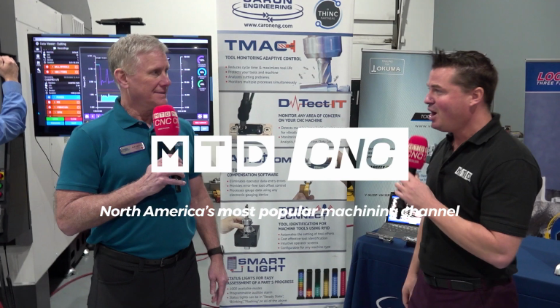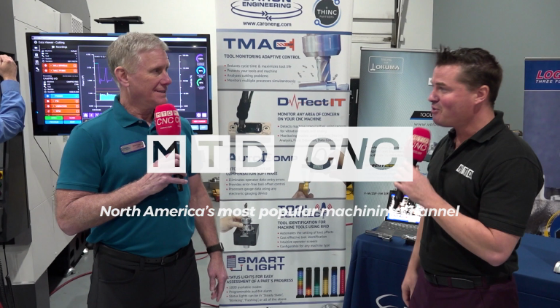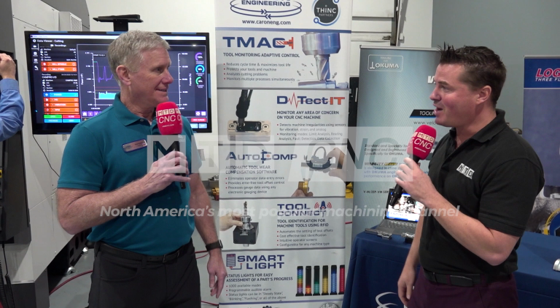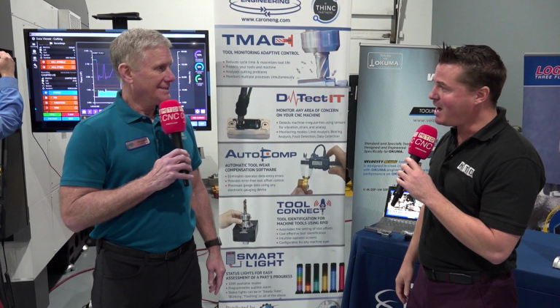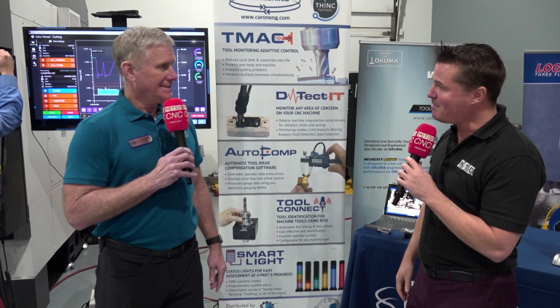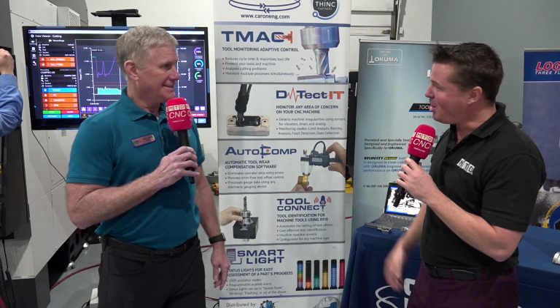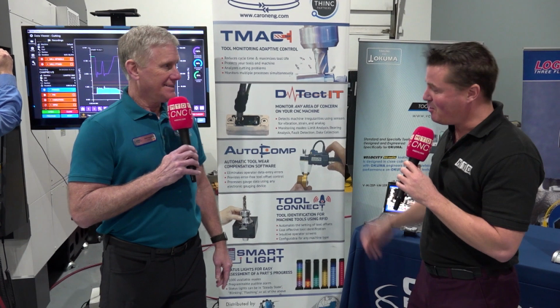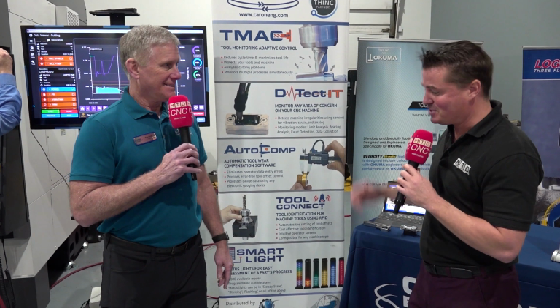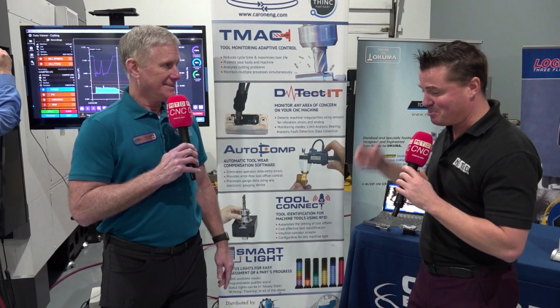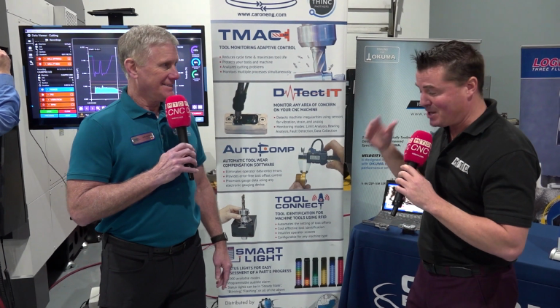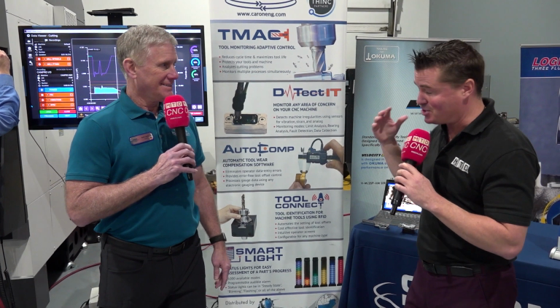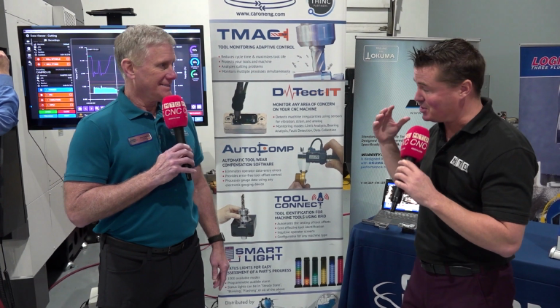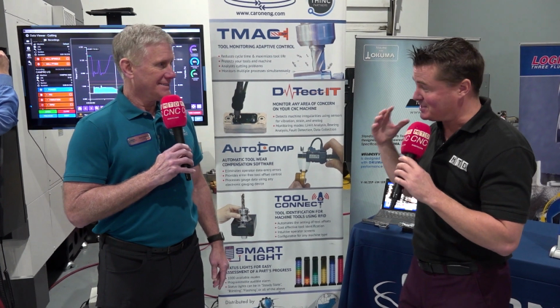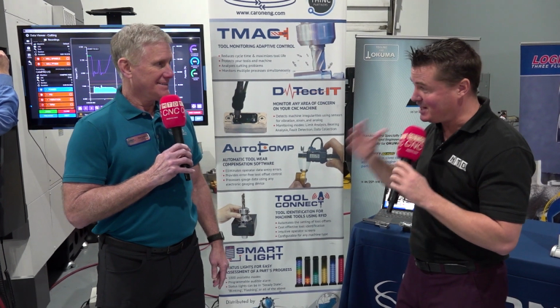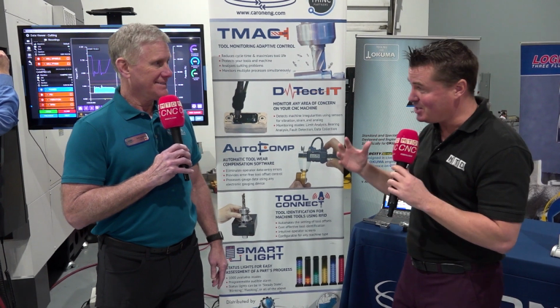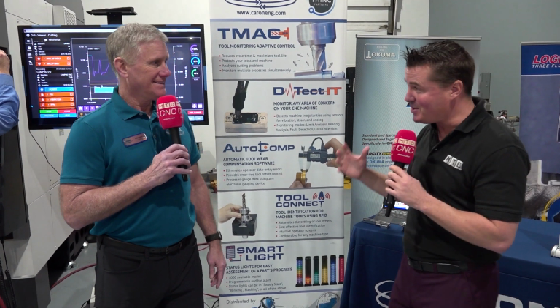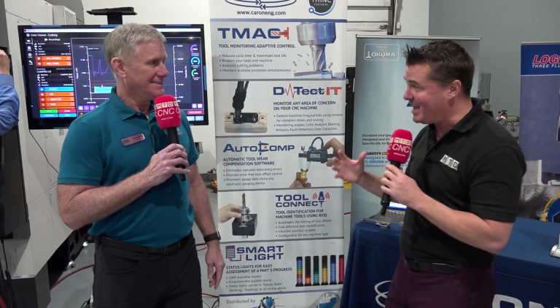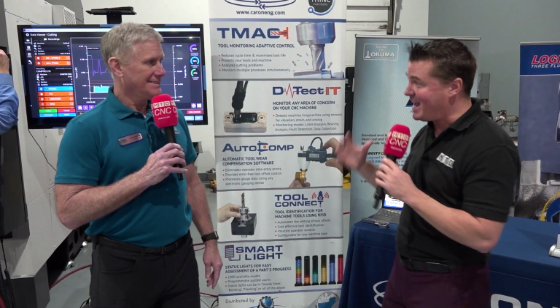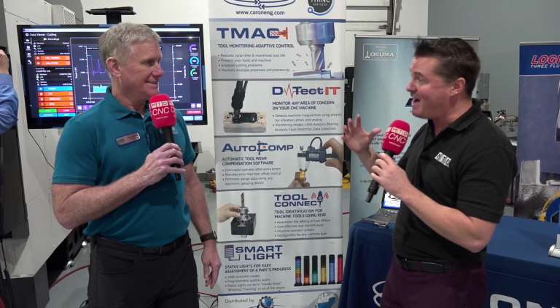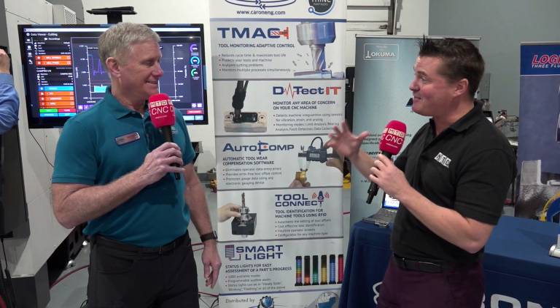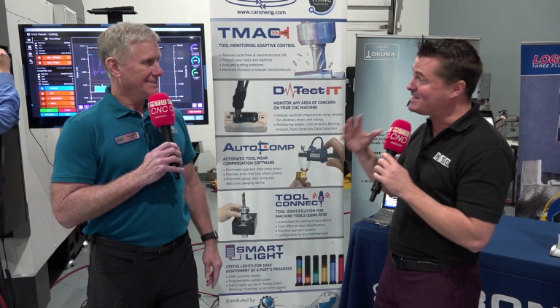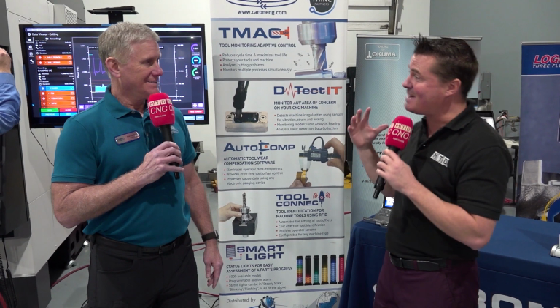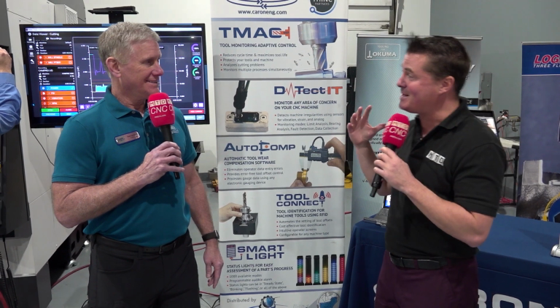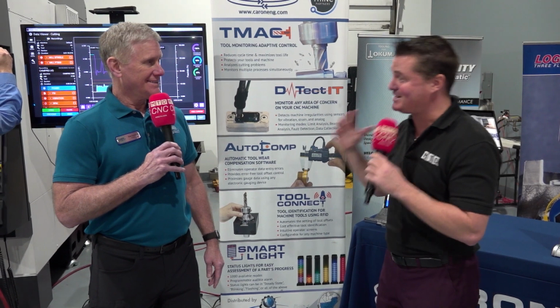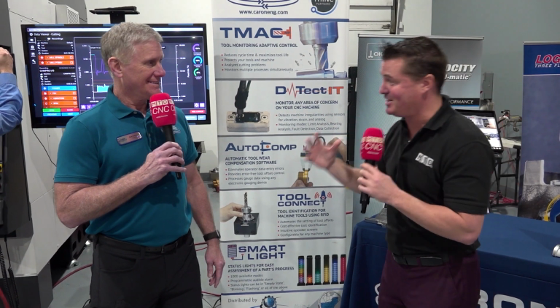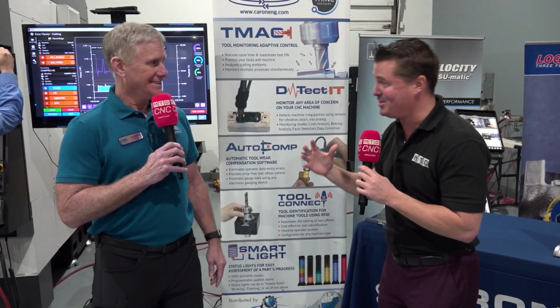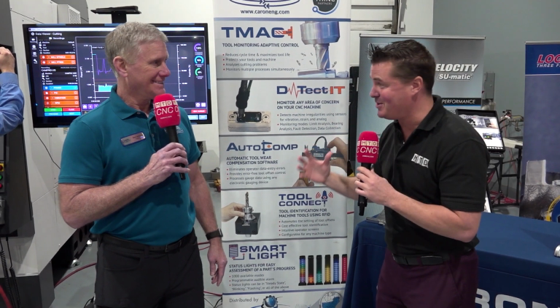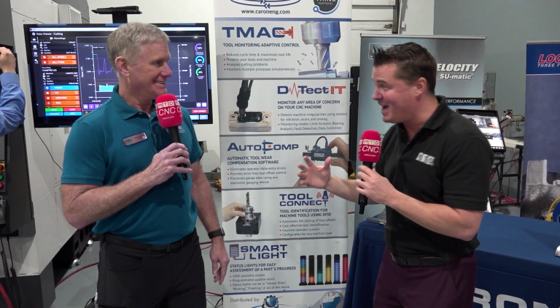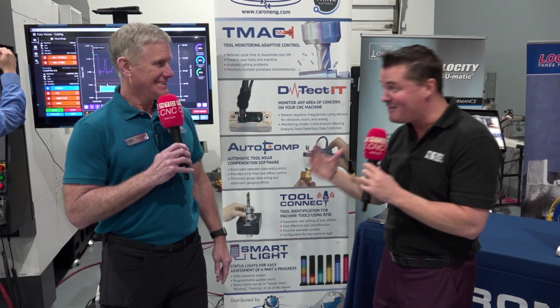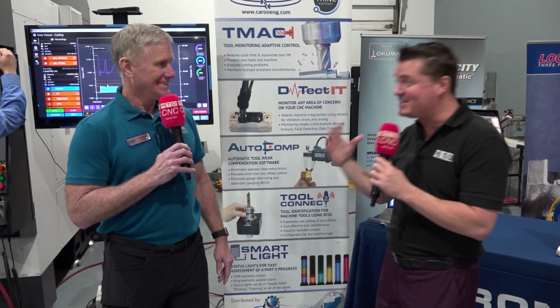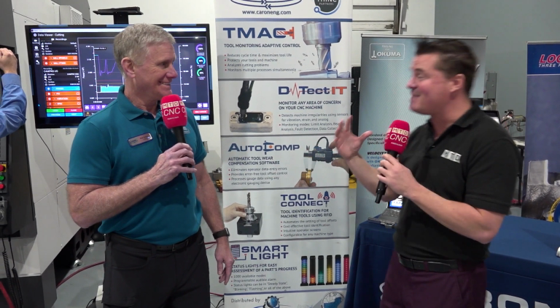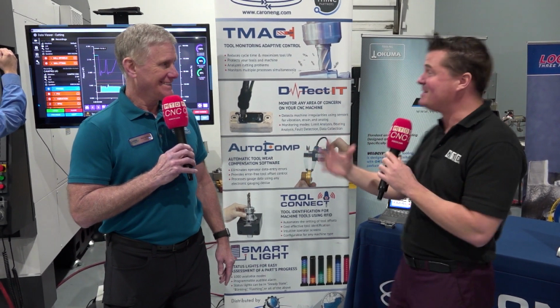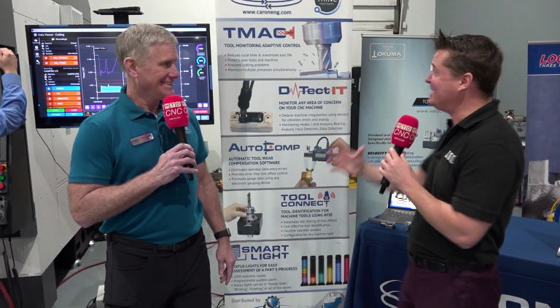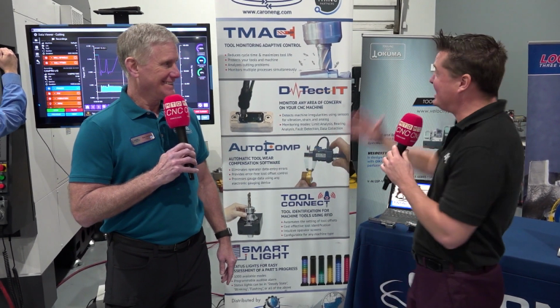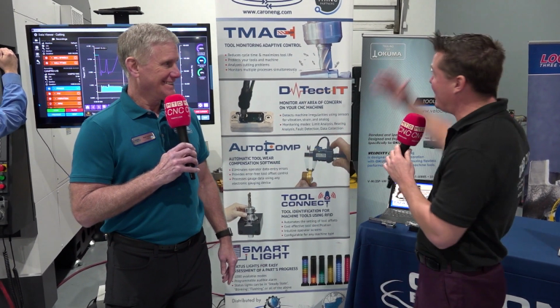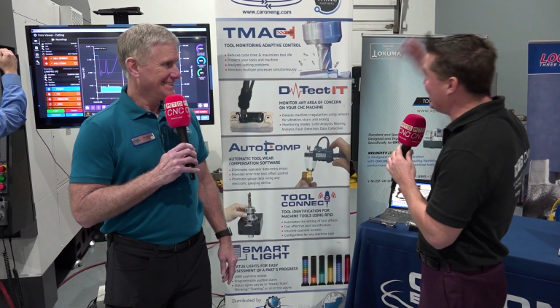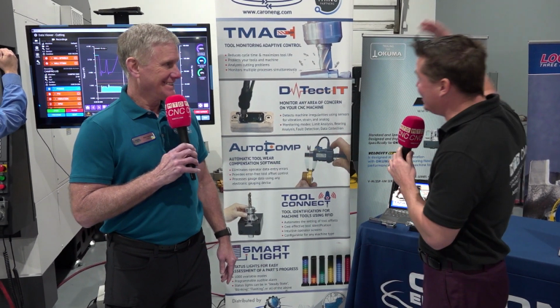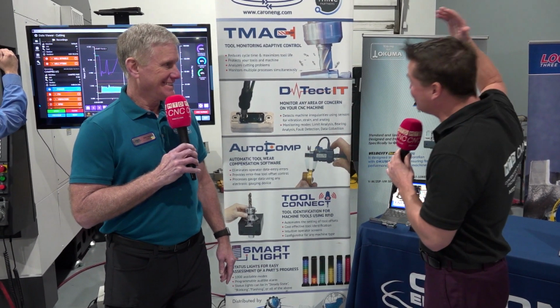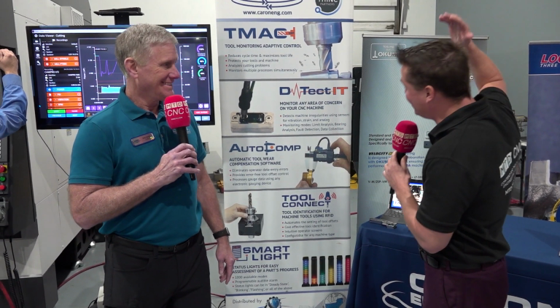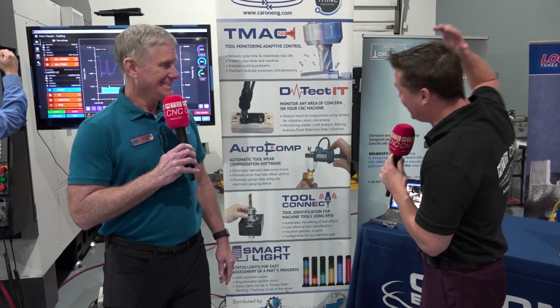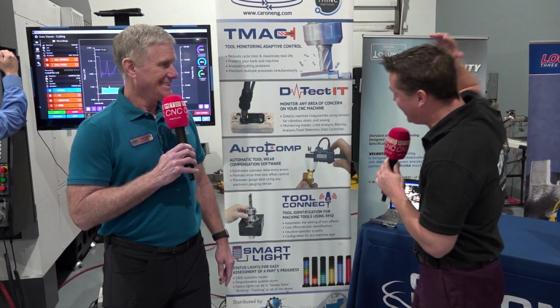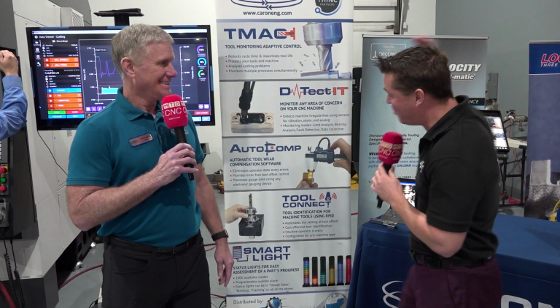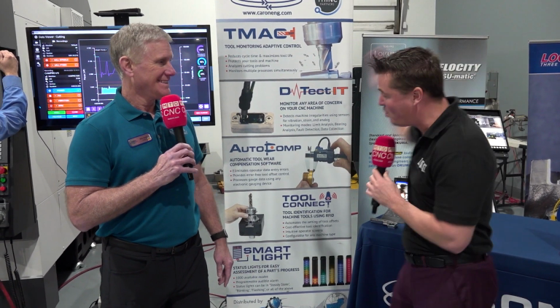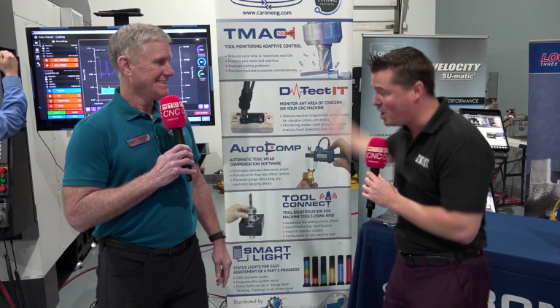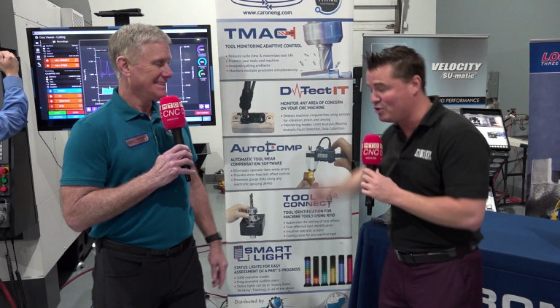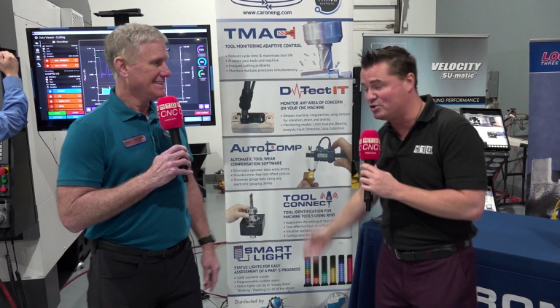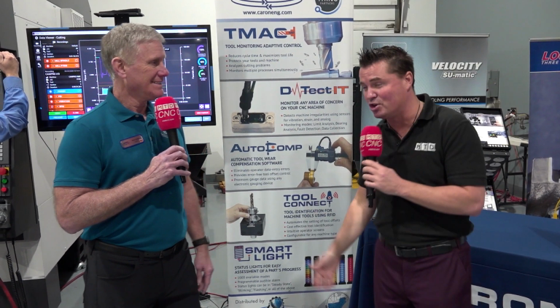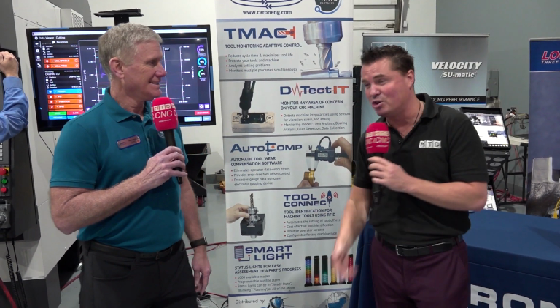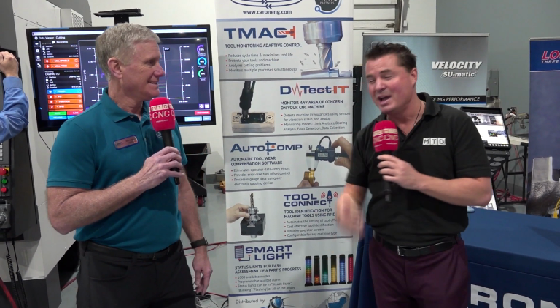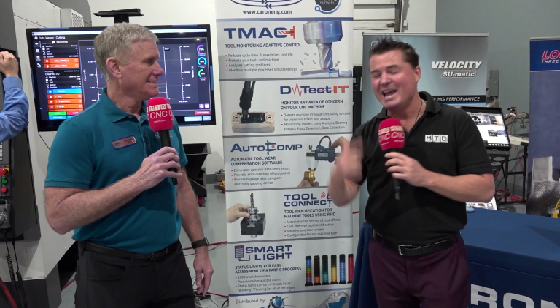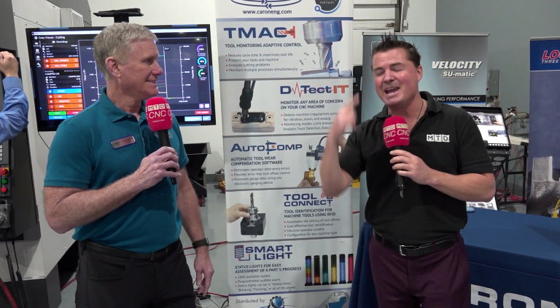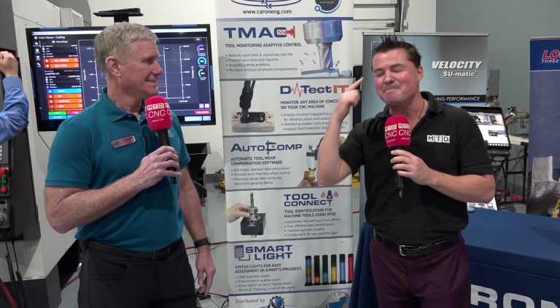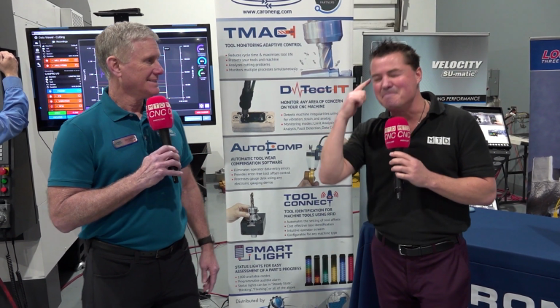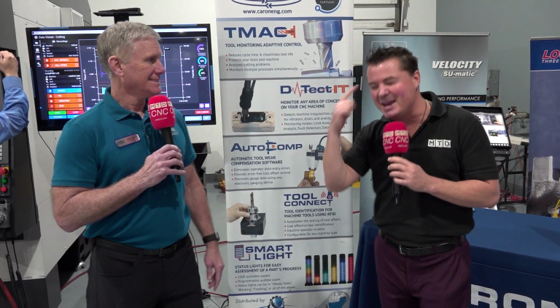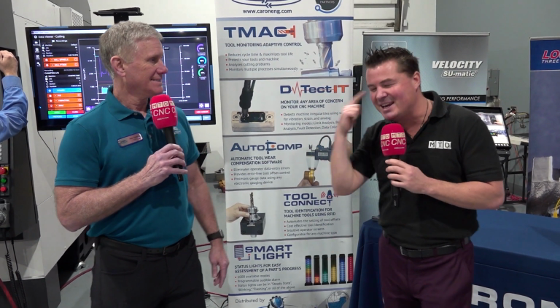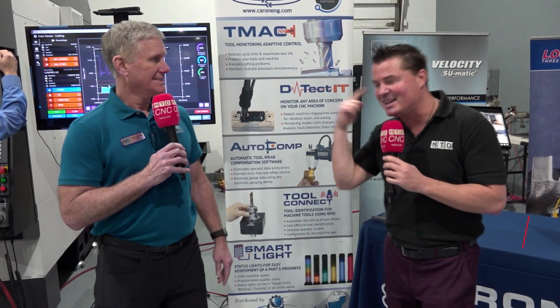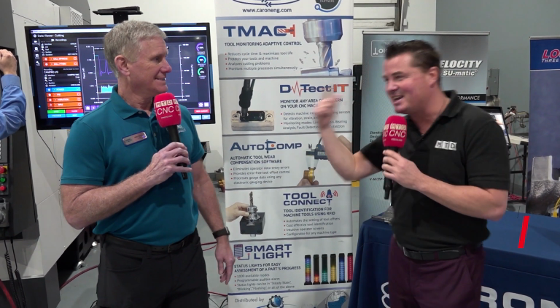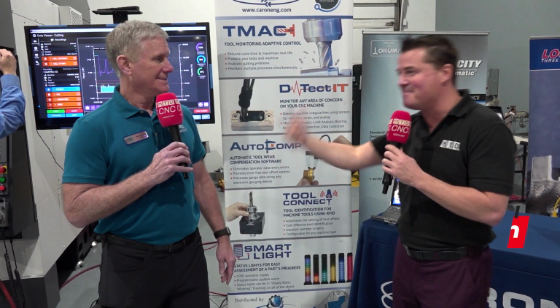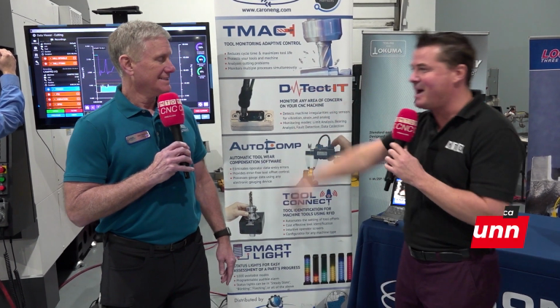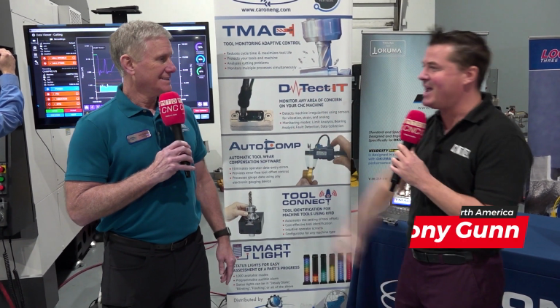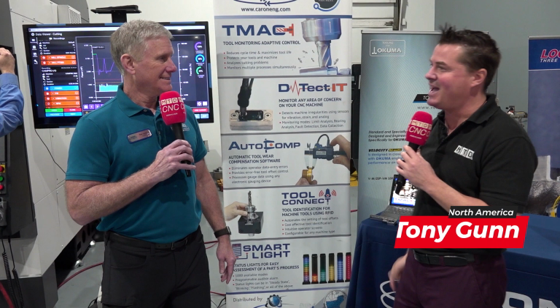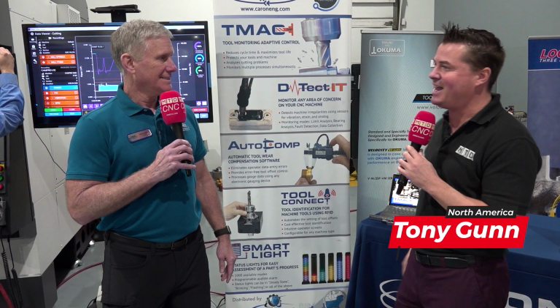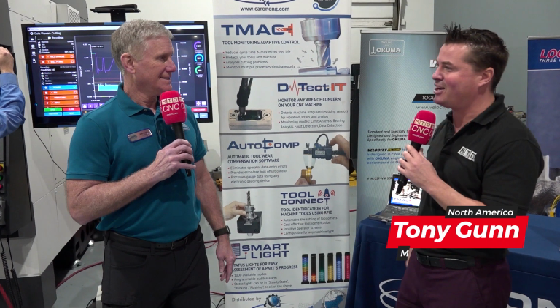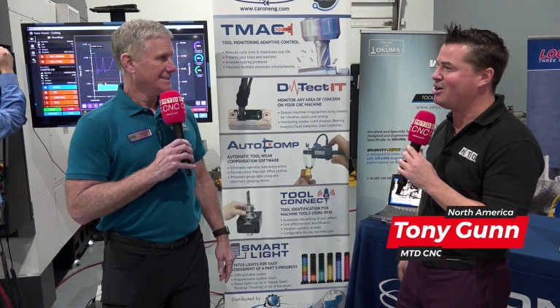Rob, always a pleasure to see you, and every time I see you — every time I see Karan Engineering and what you do — immediately in my head I go...